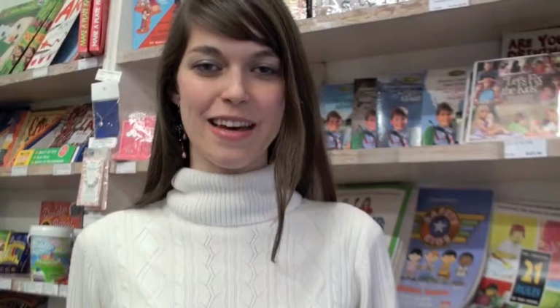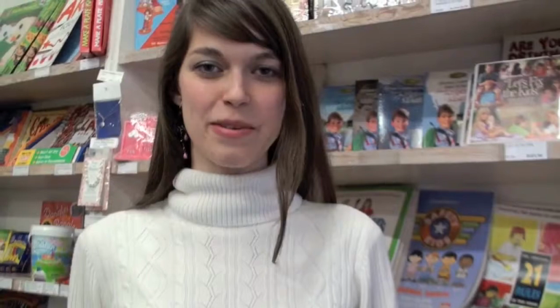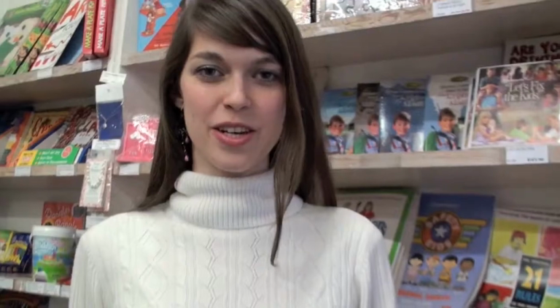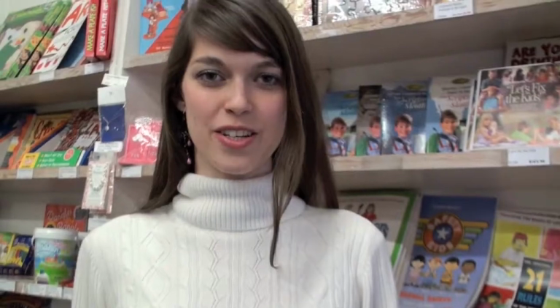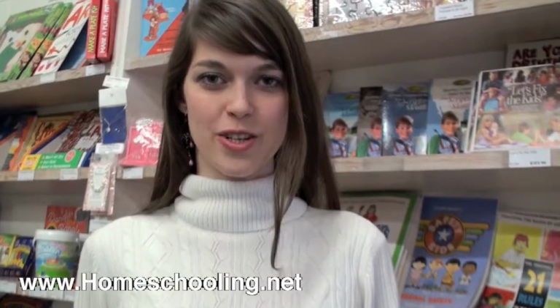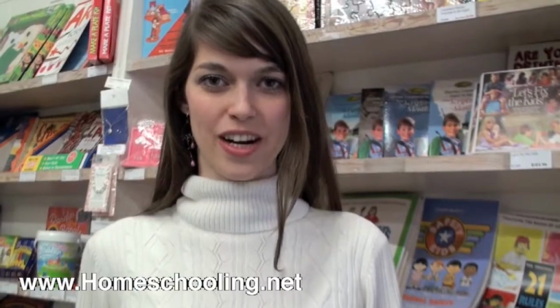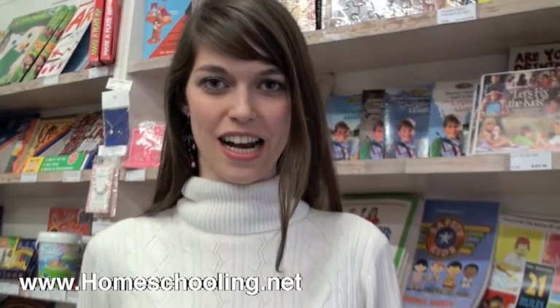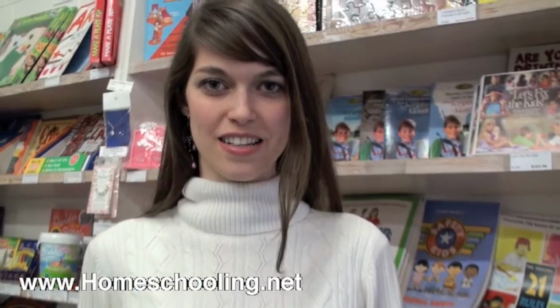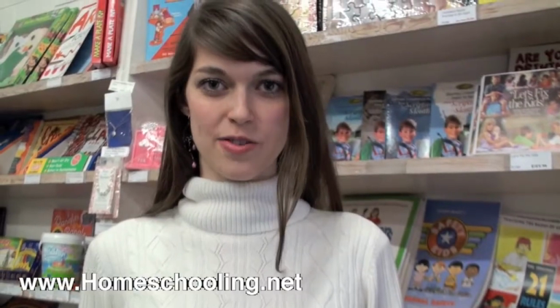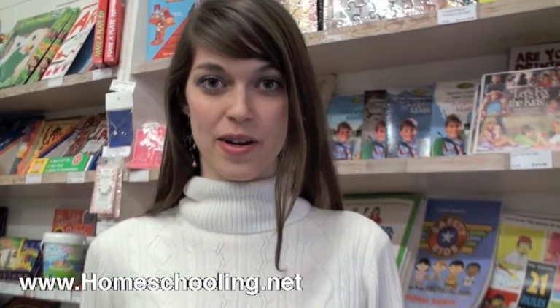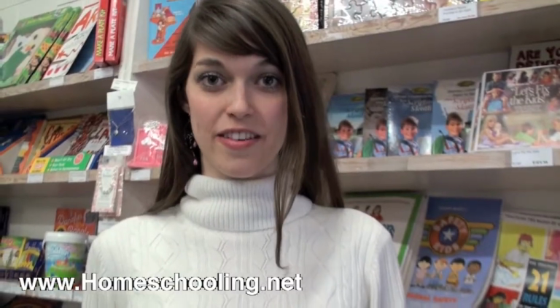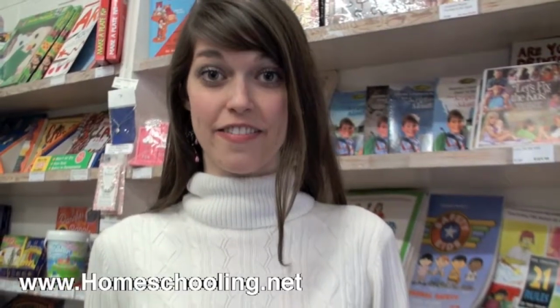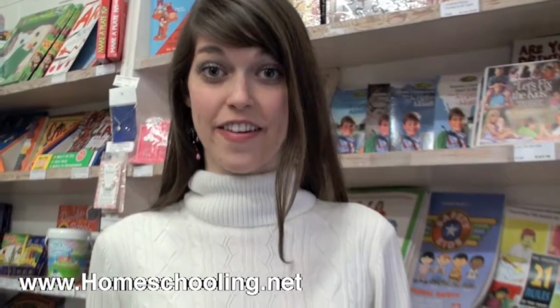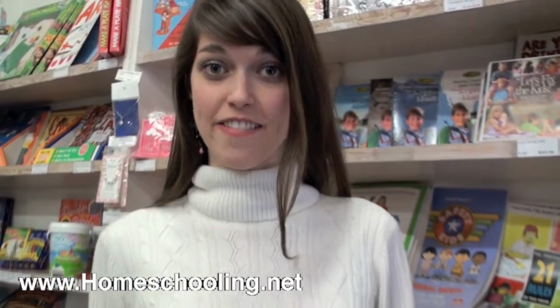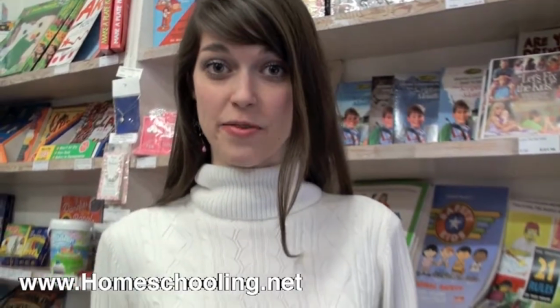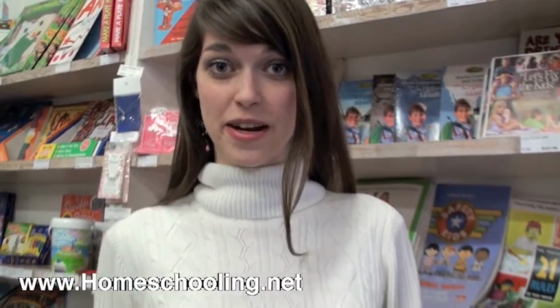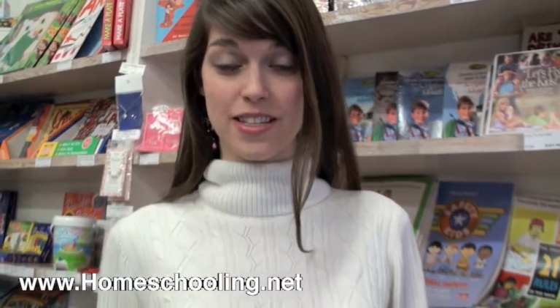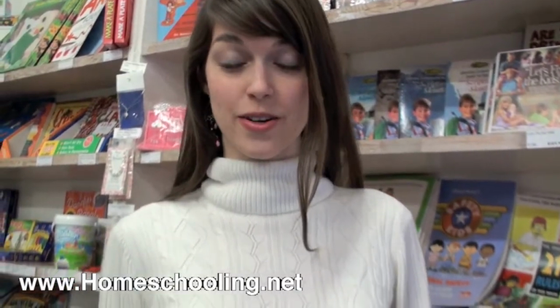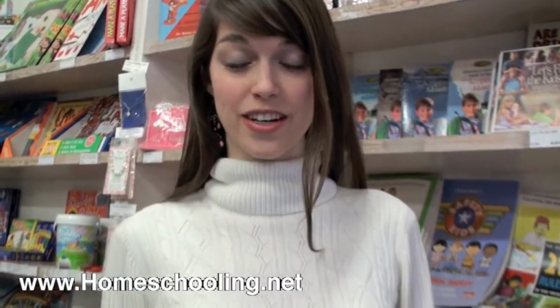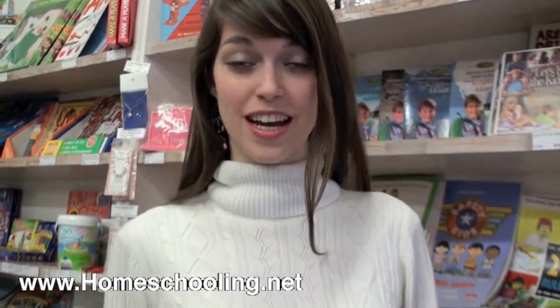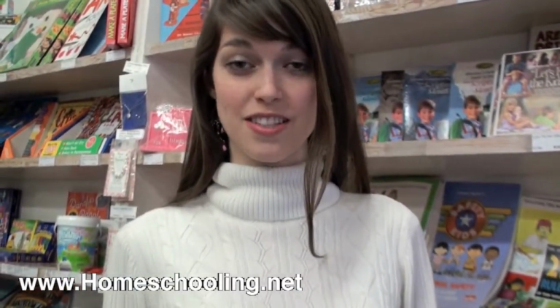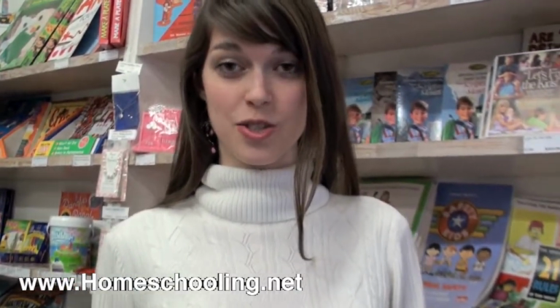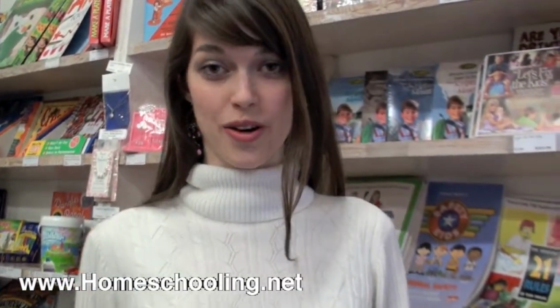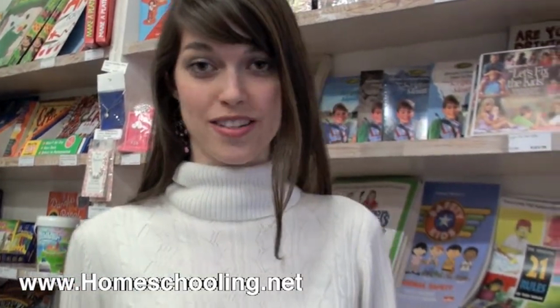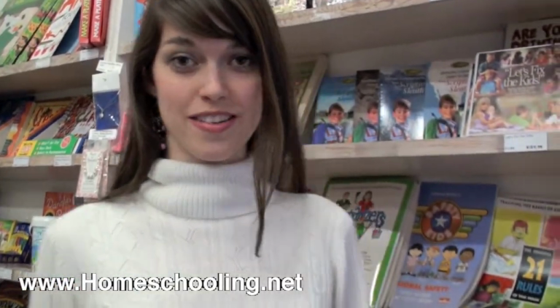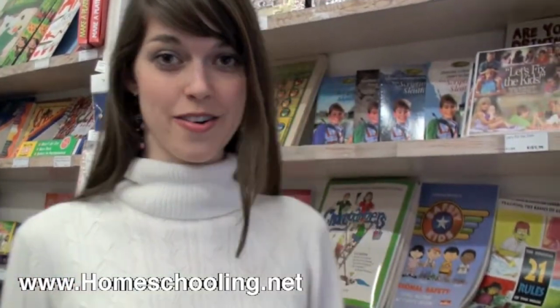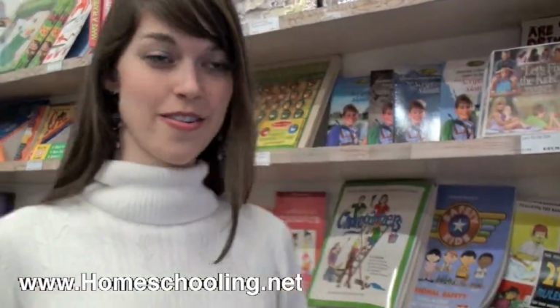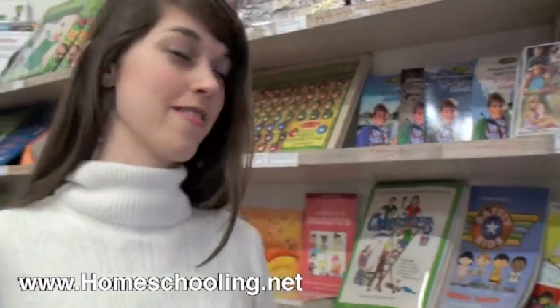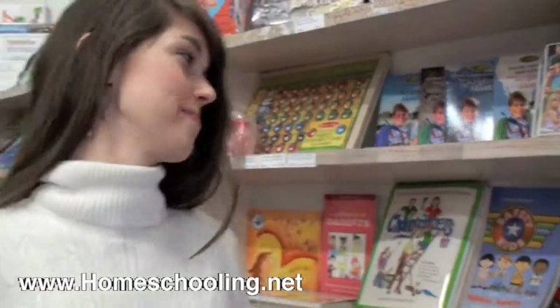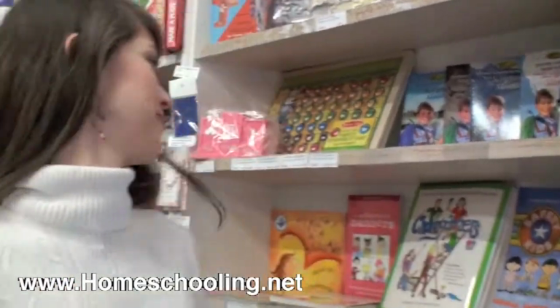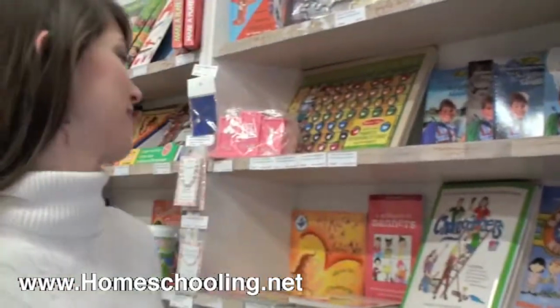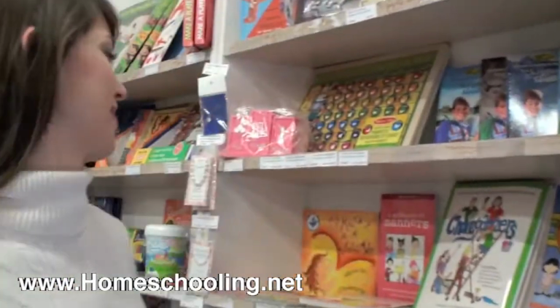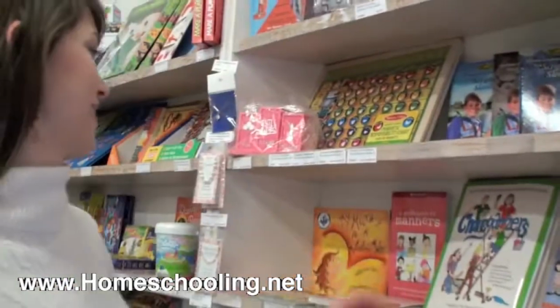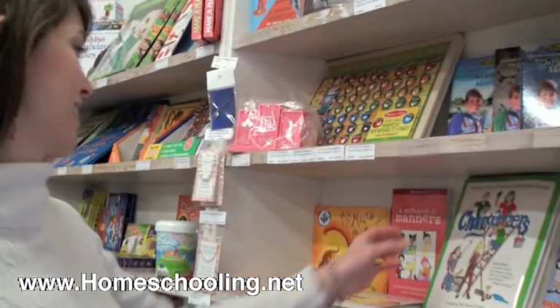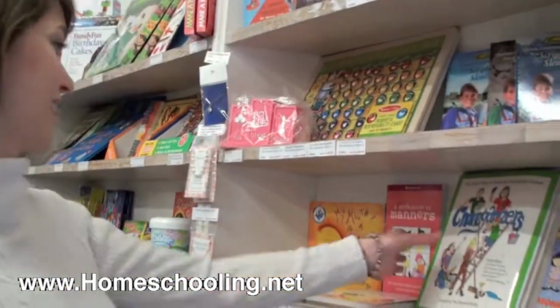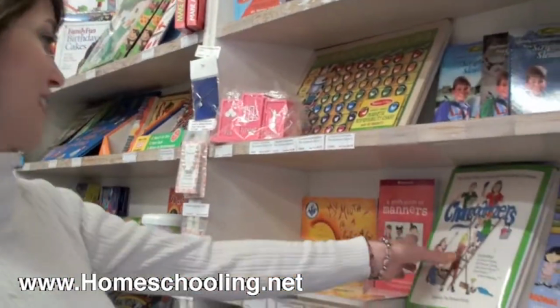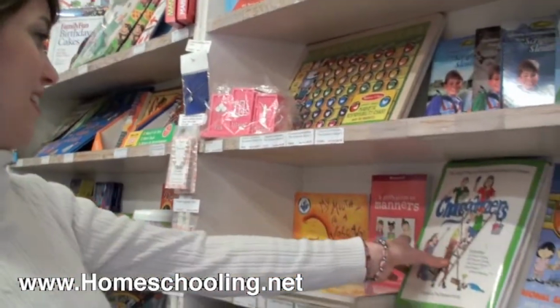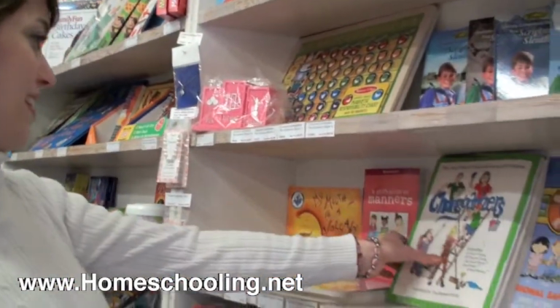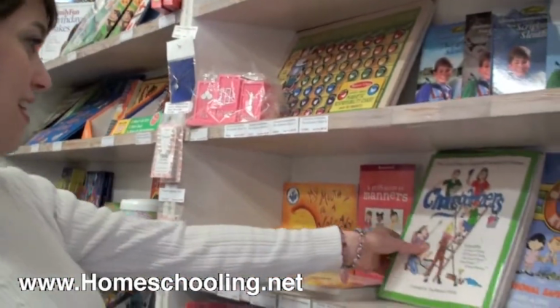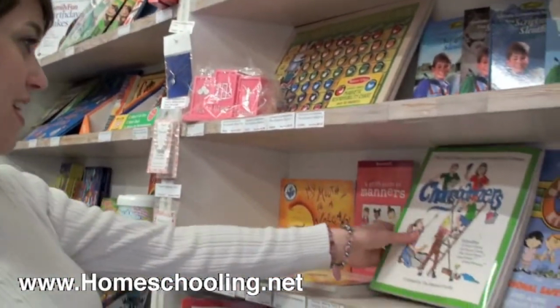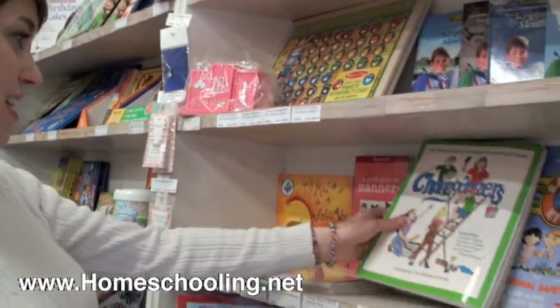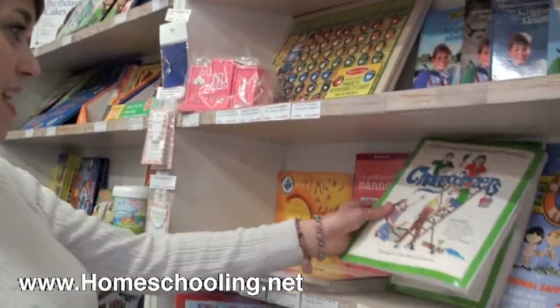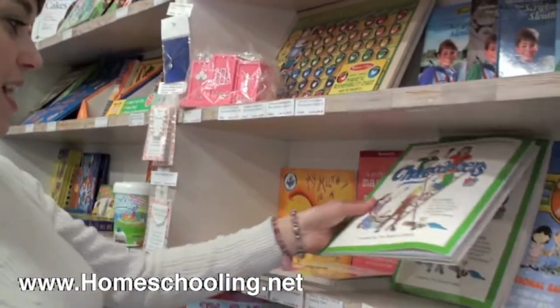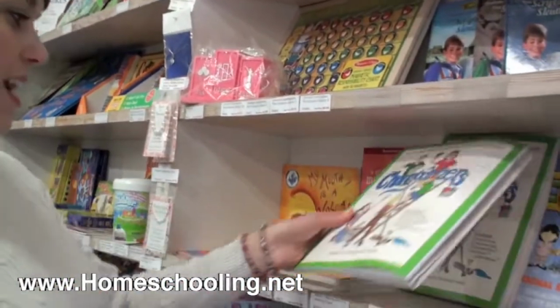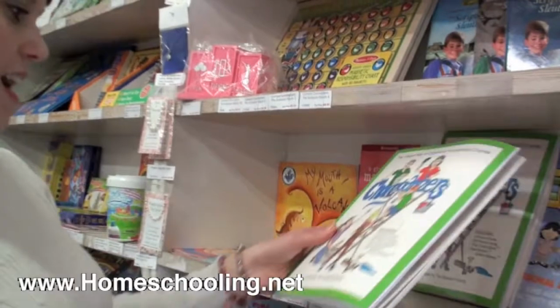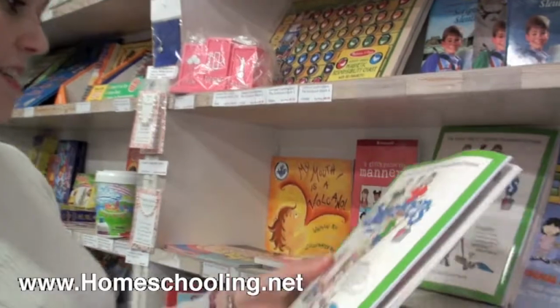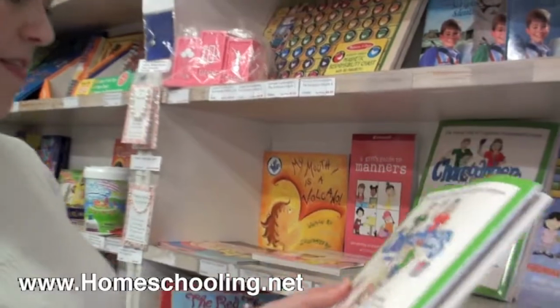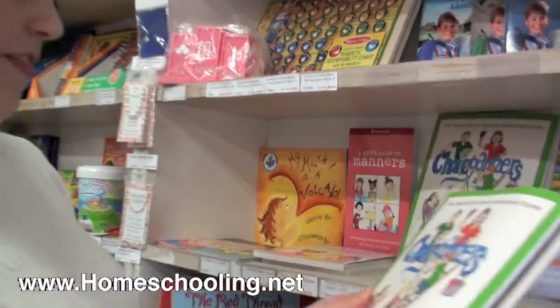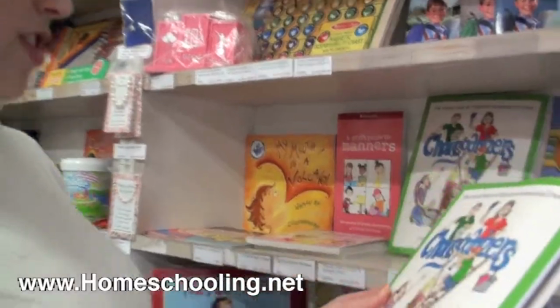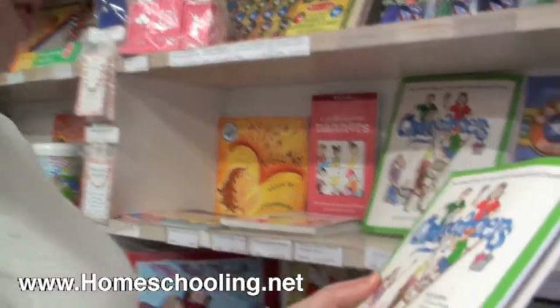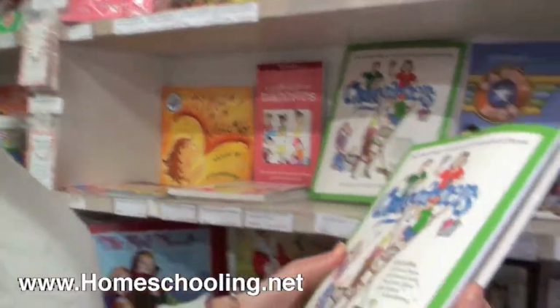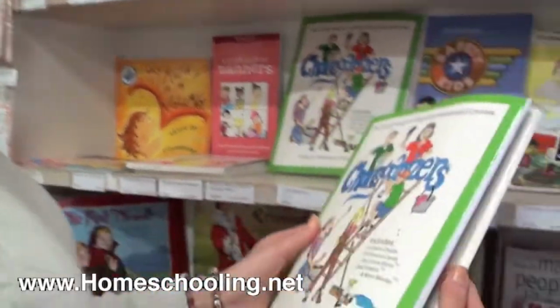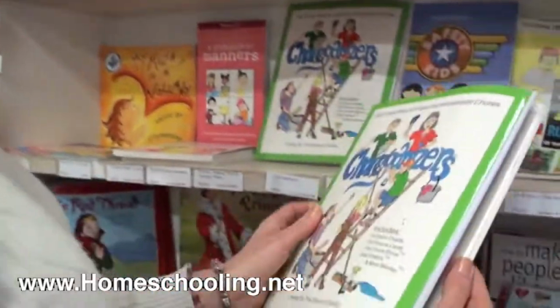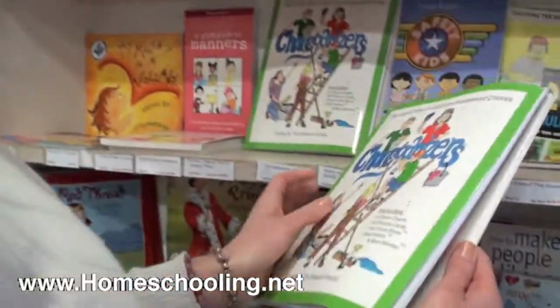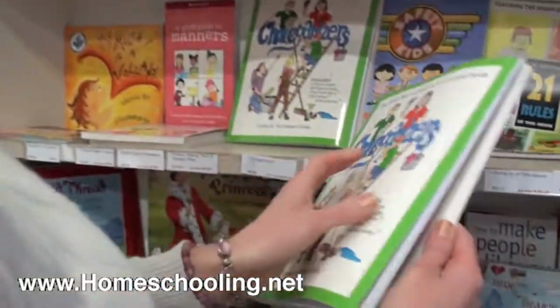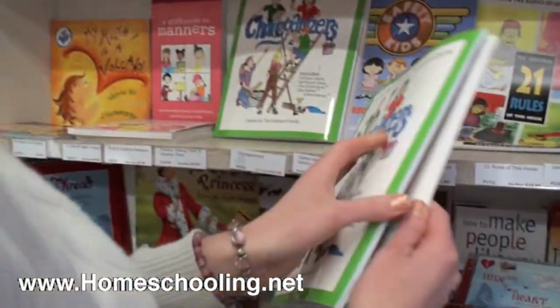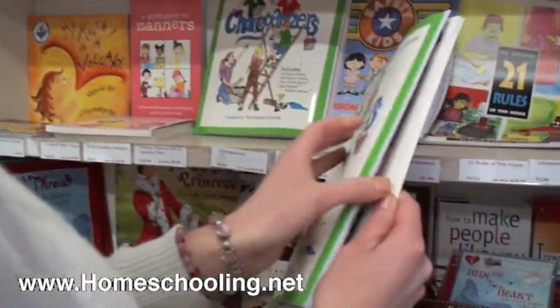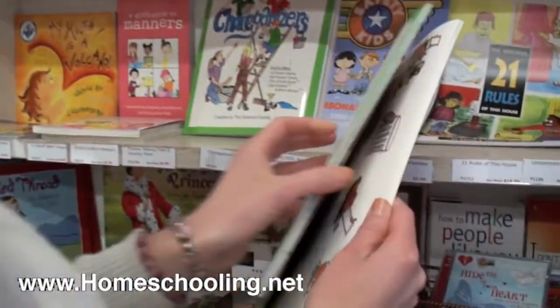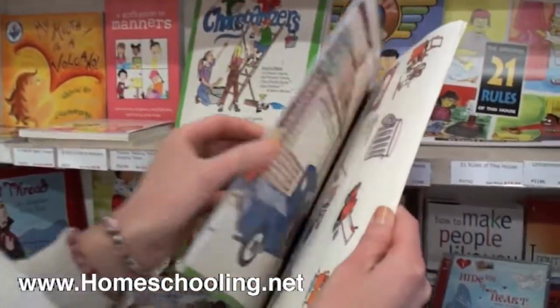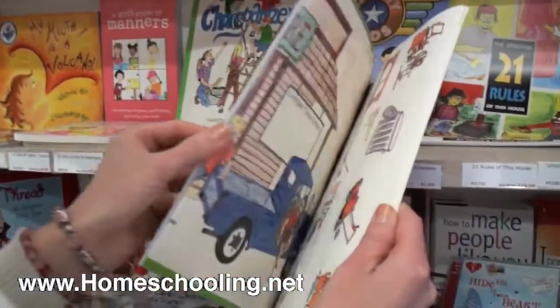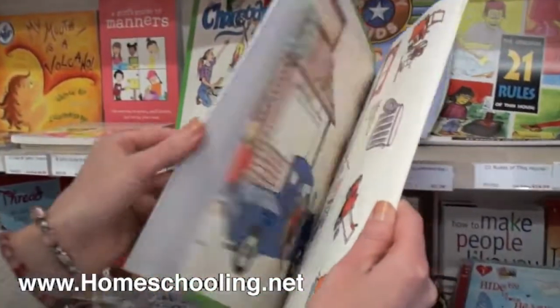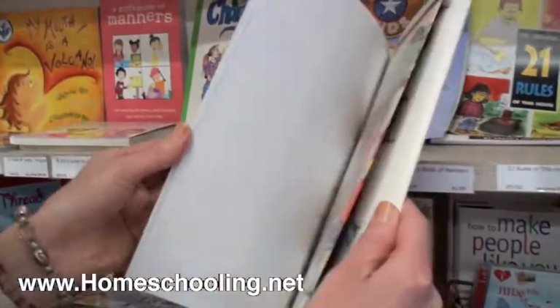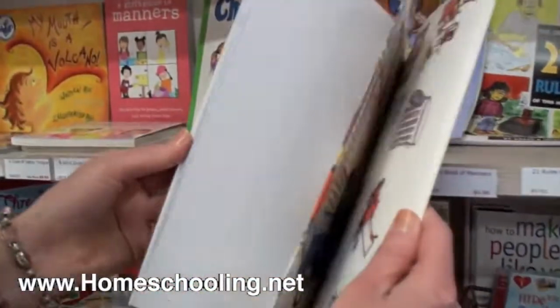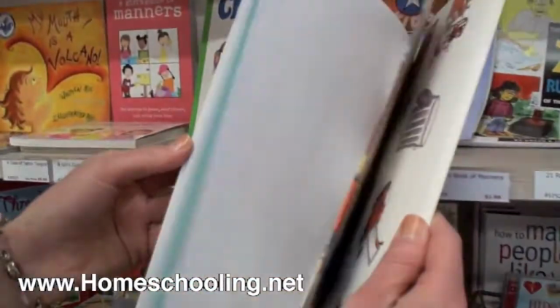Let me show you chore organizers, one of our favorite ways to organize chores in your home. It's a visual, fun way with charts.